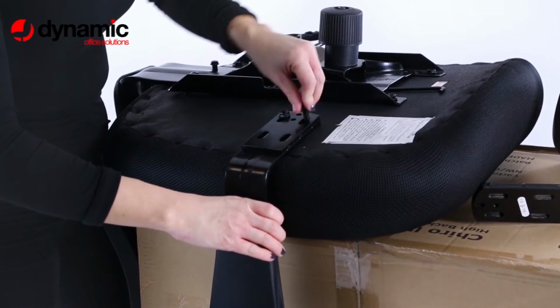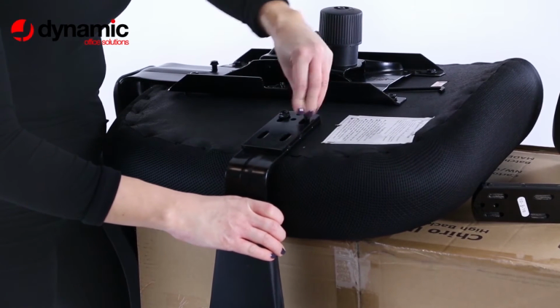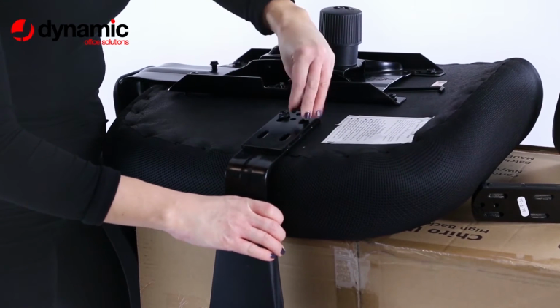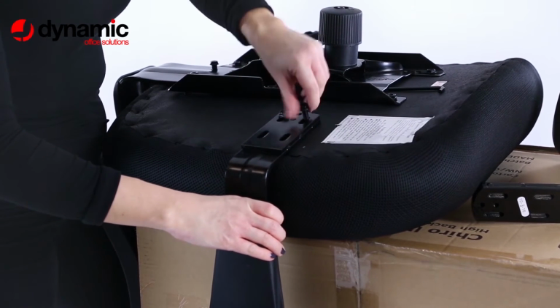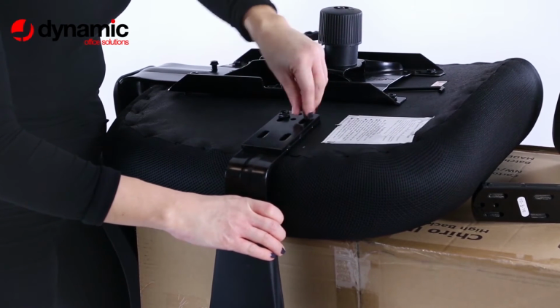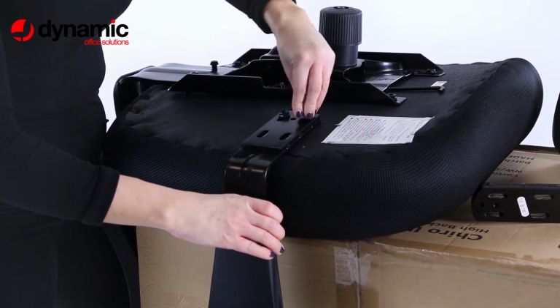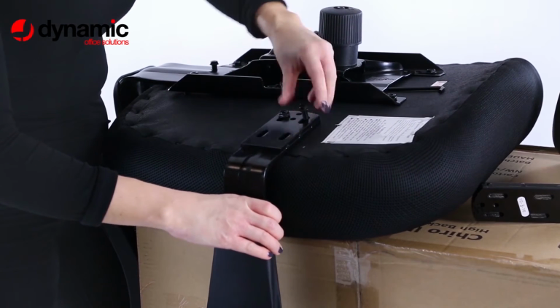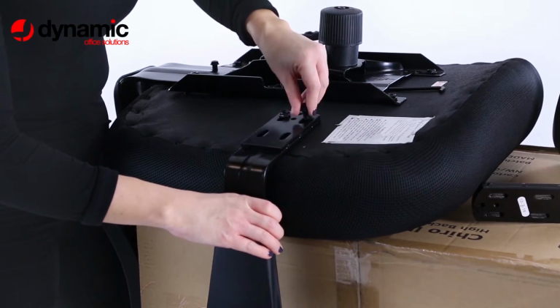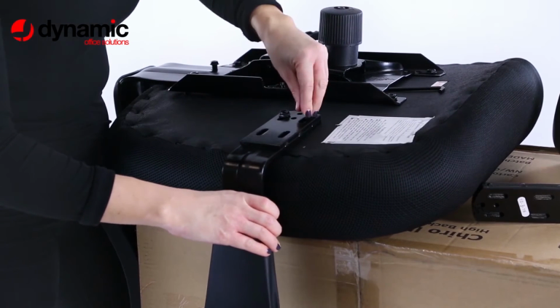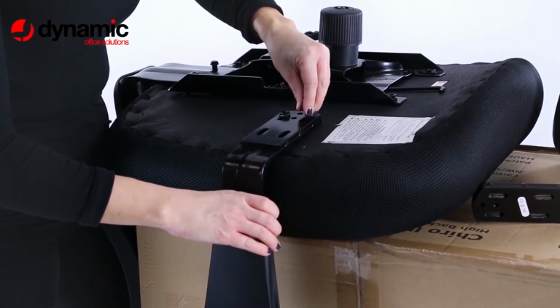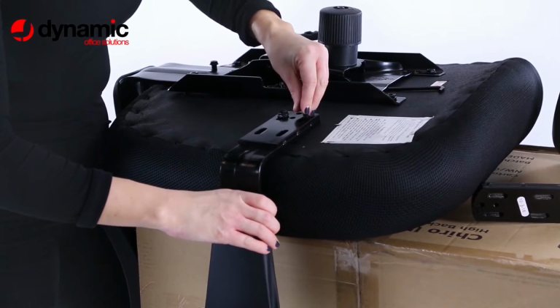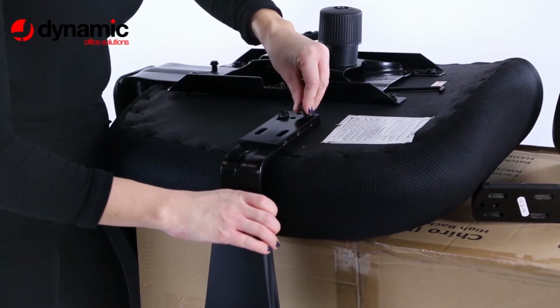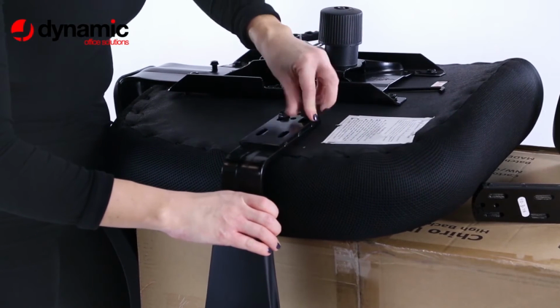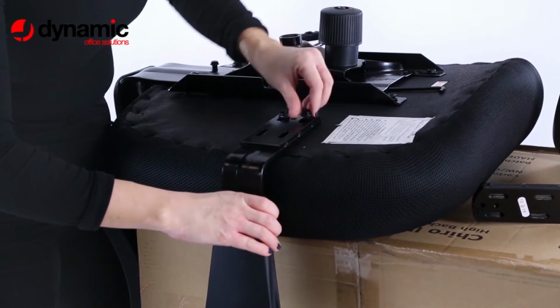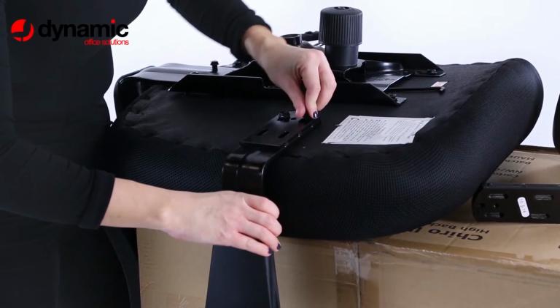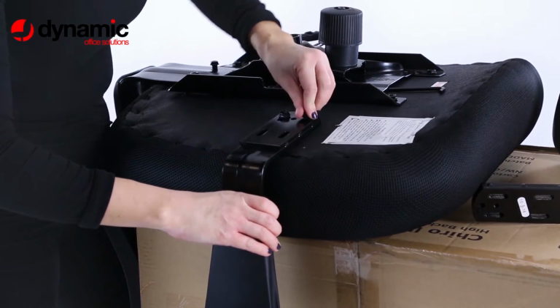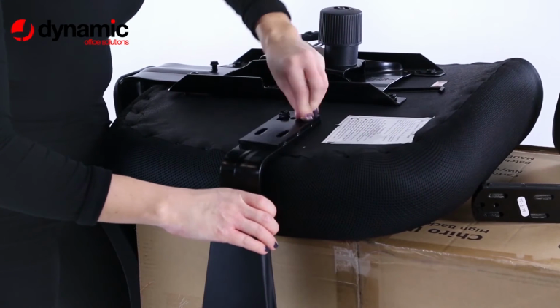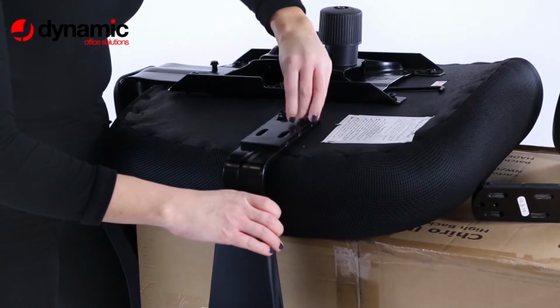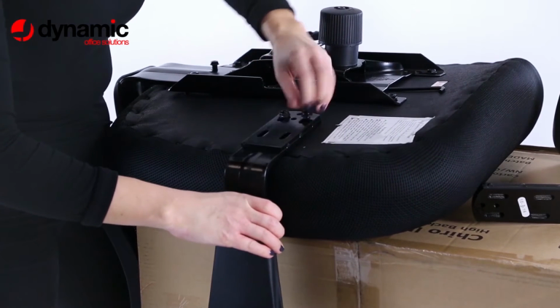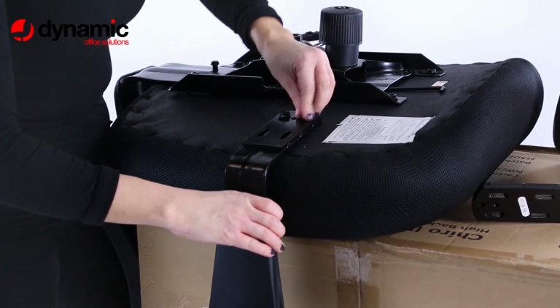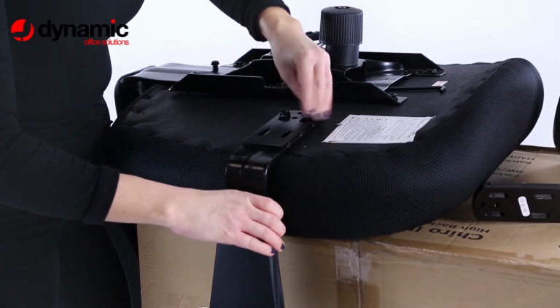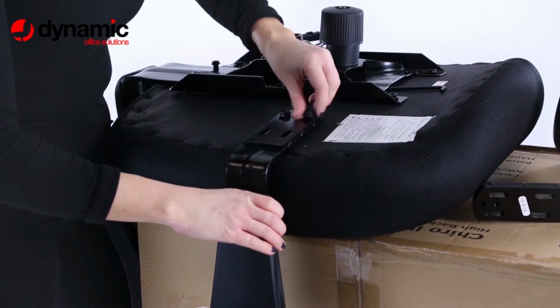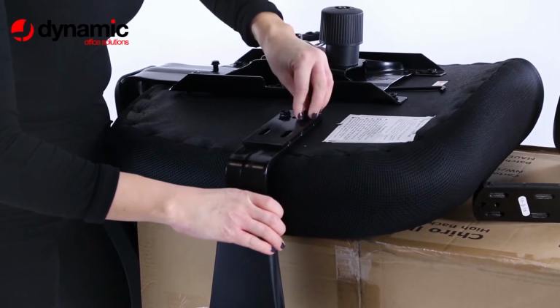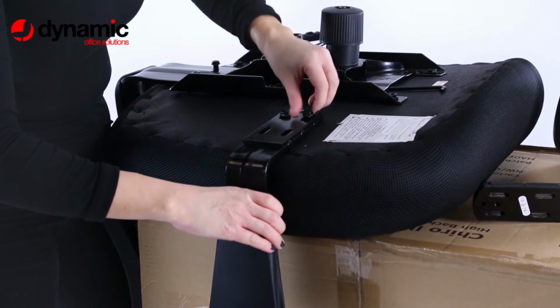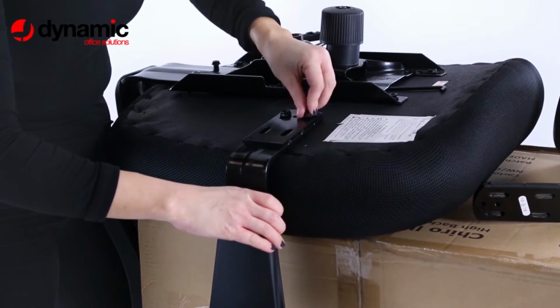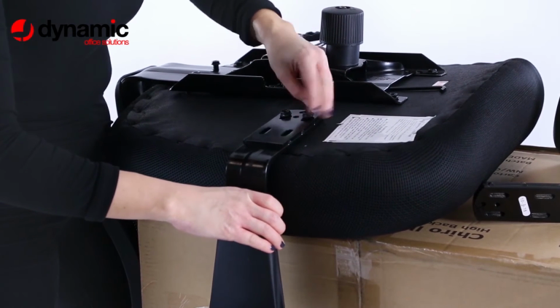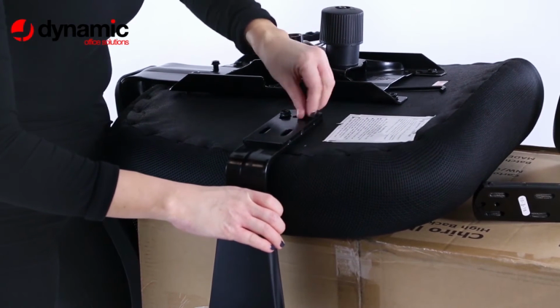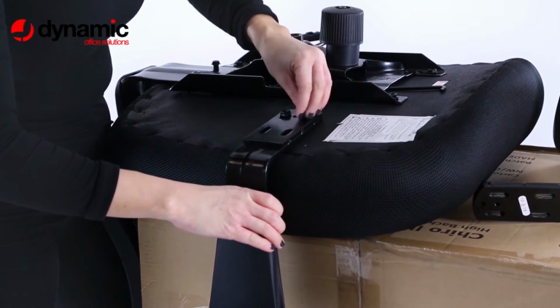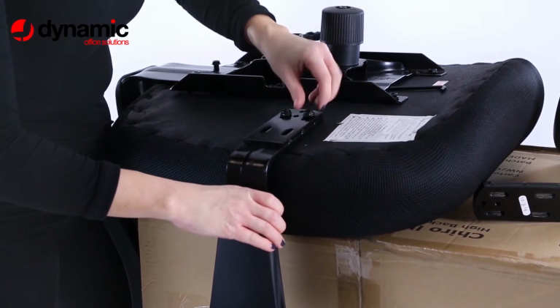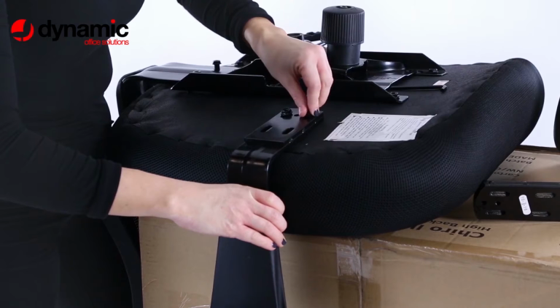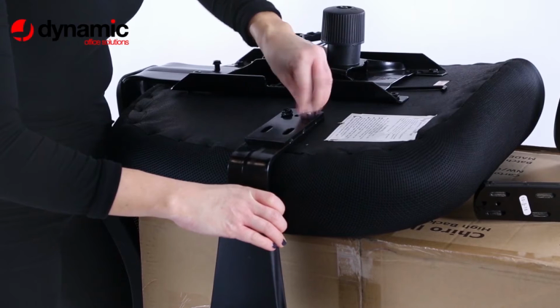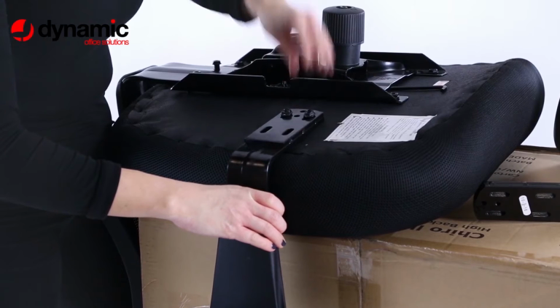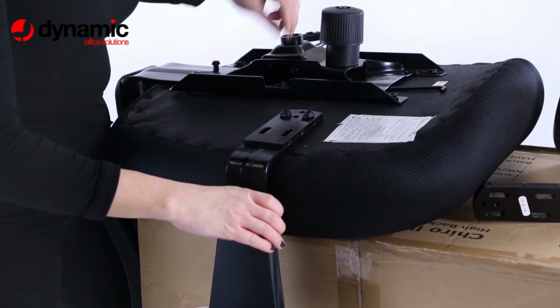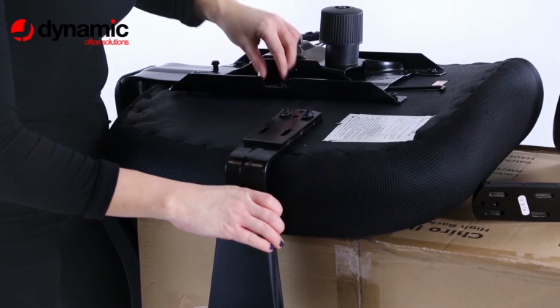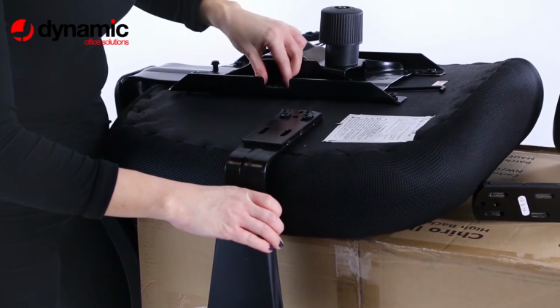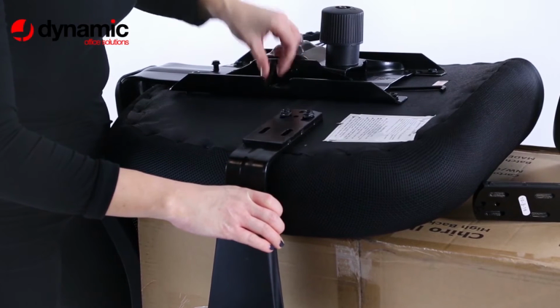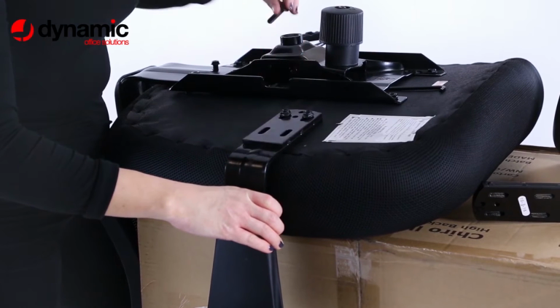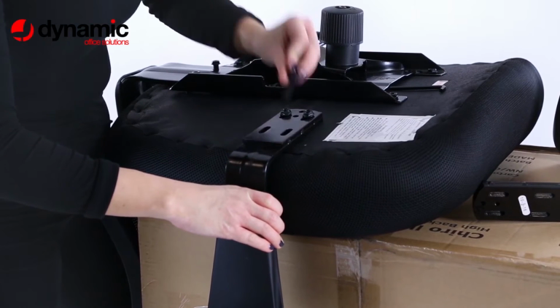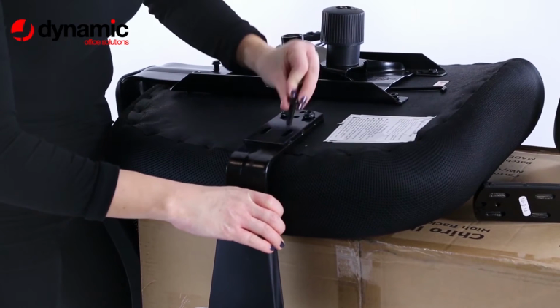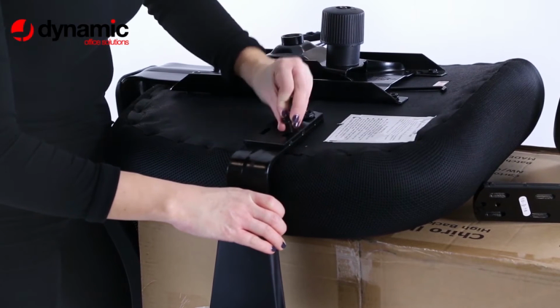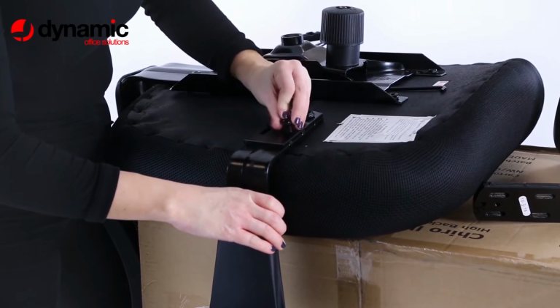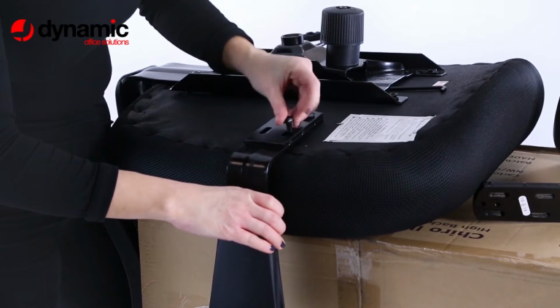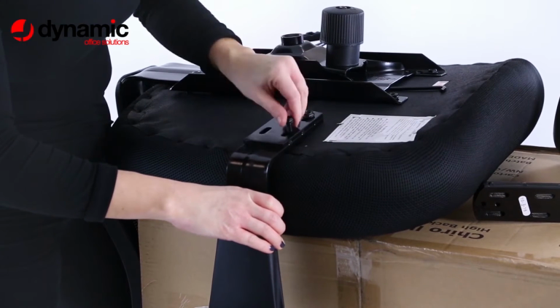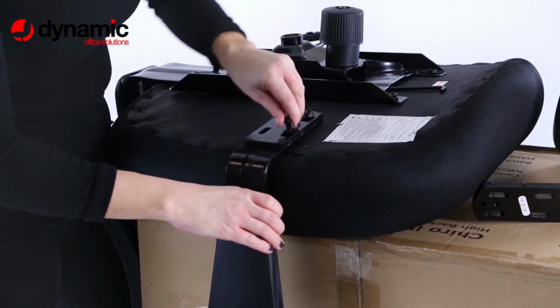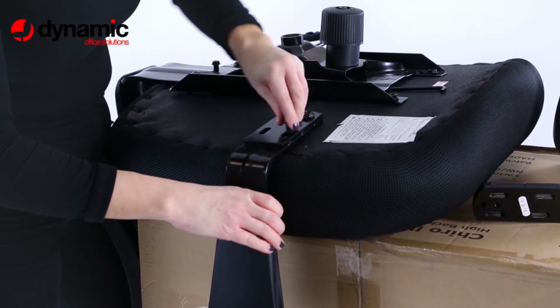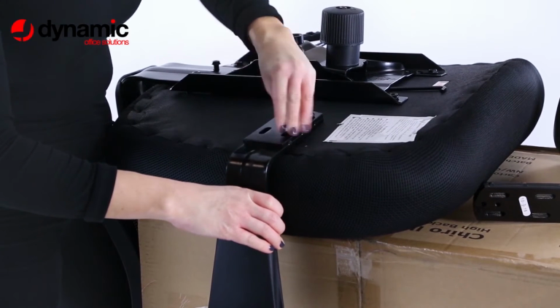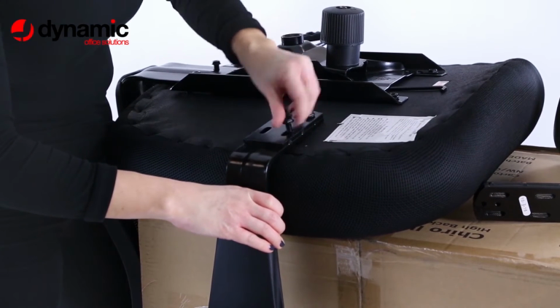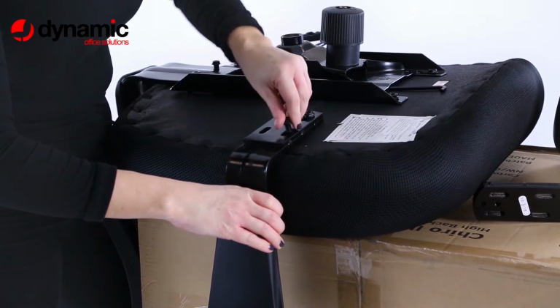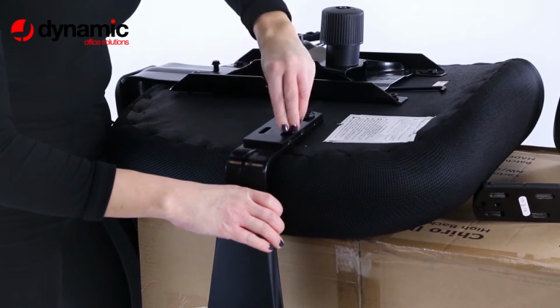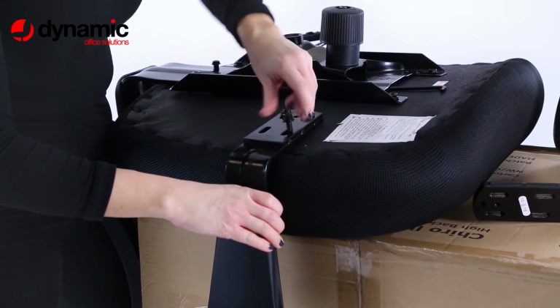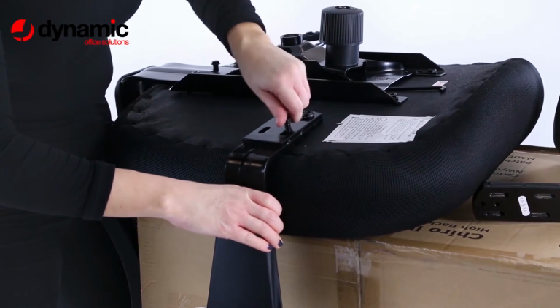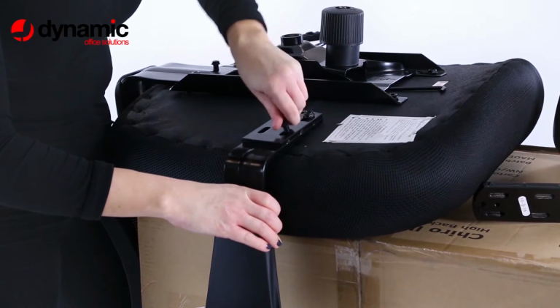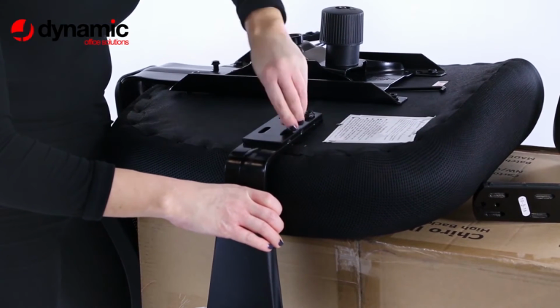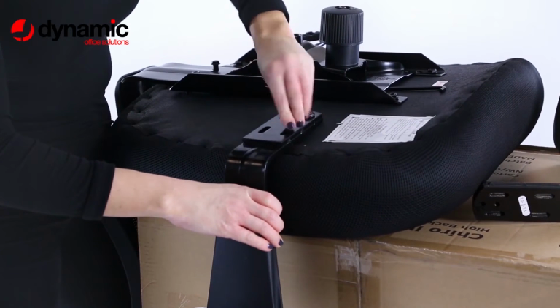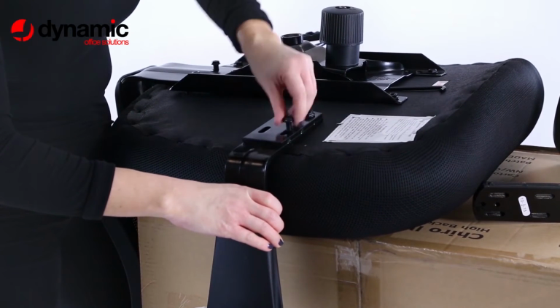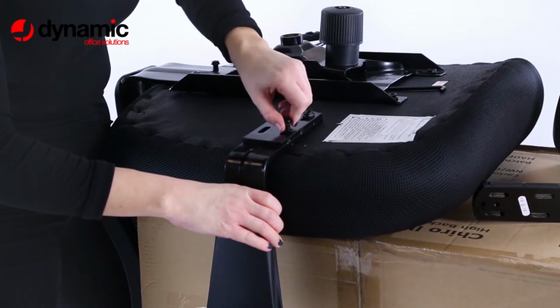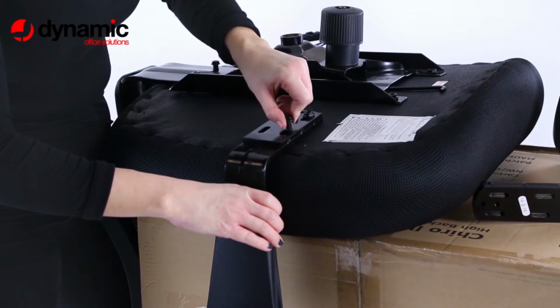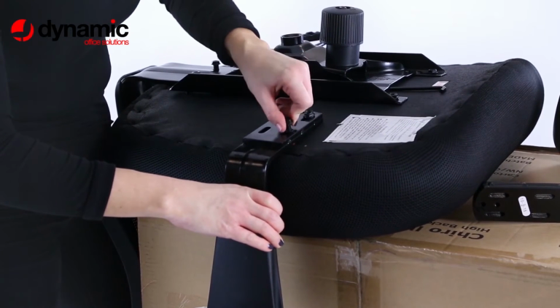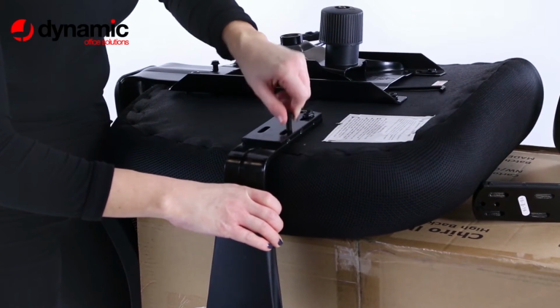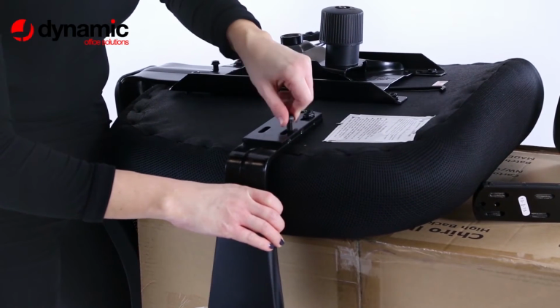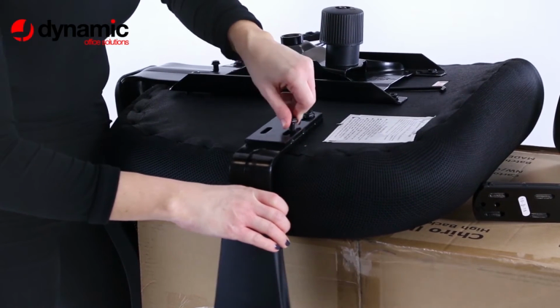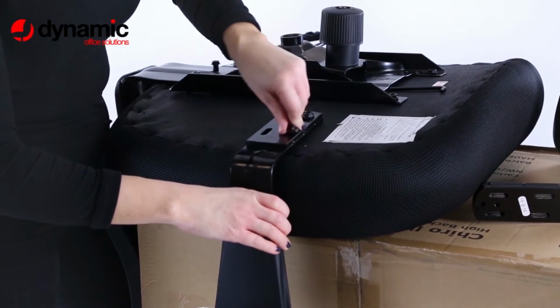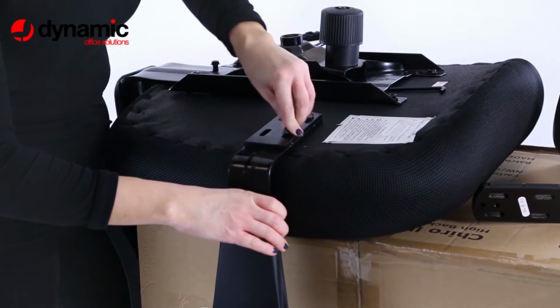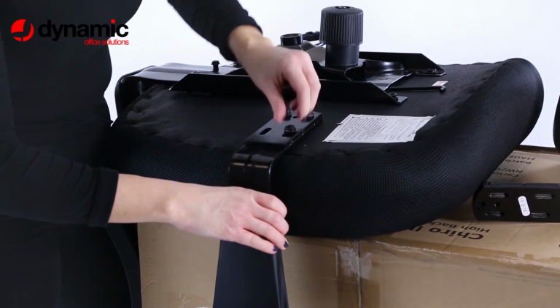Use the allen key provided to secure all the bolts in the chassis, backrest, and arms.